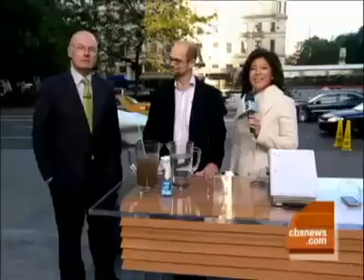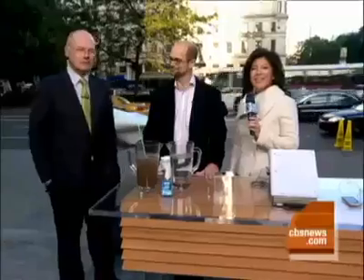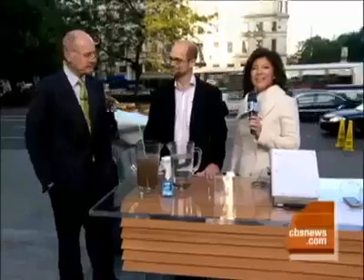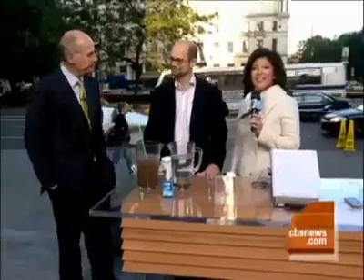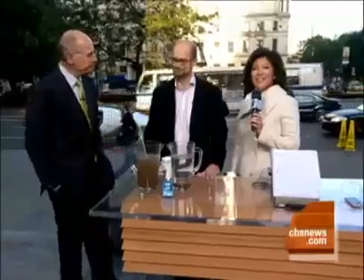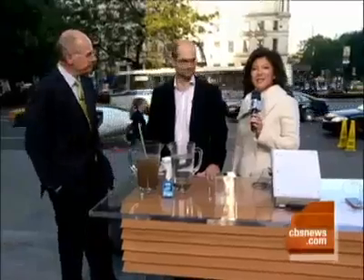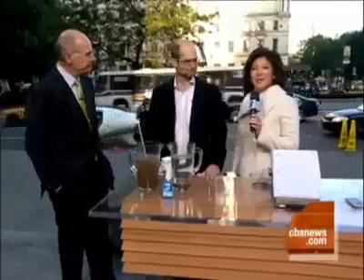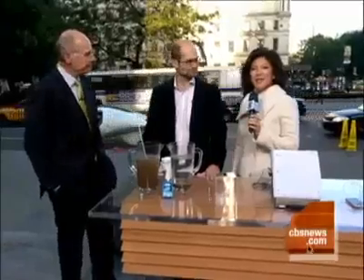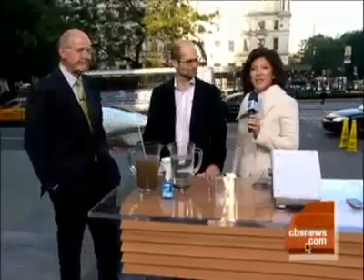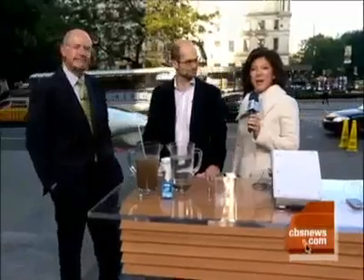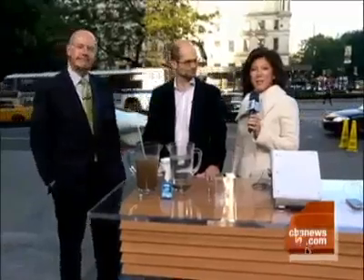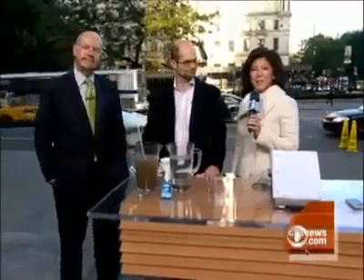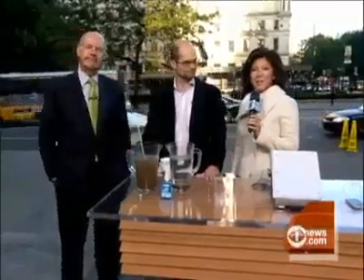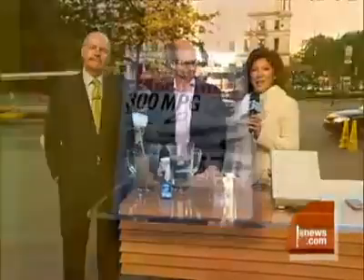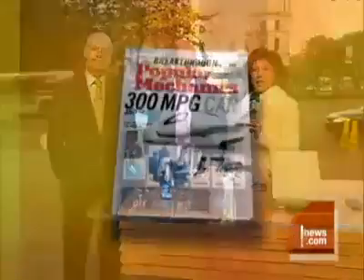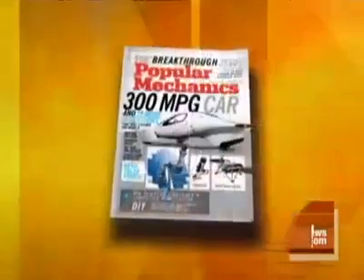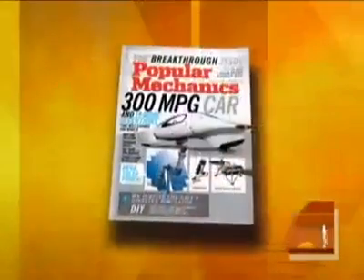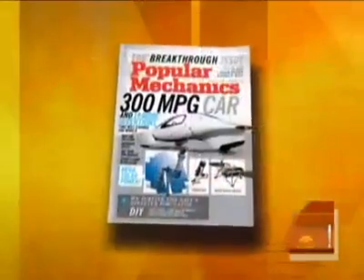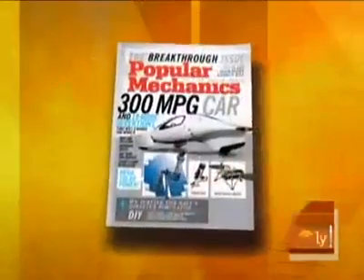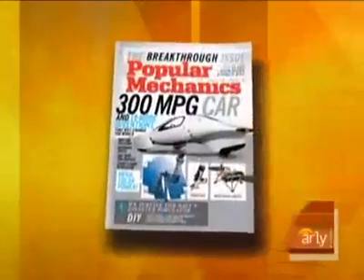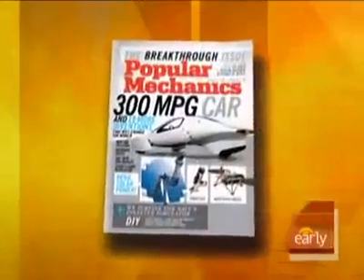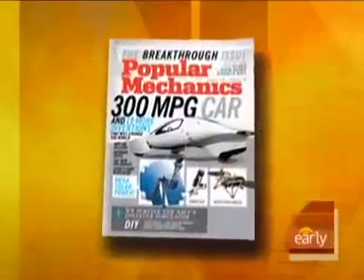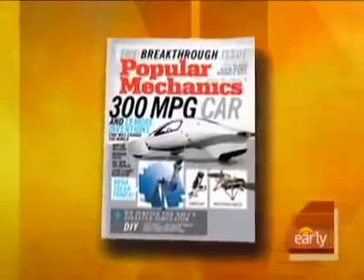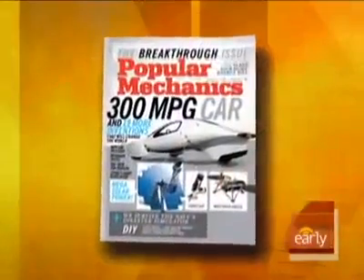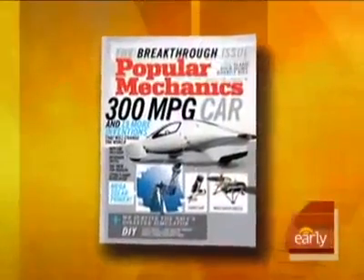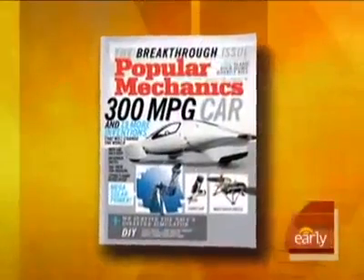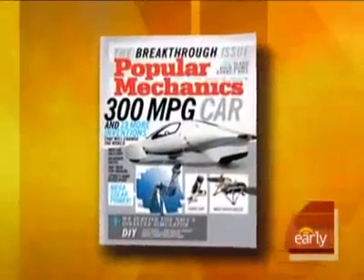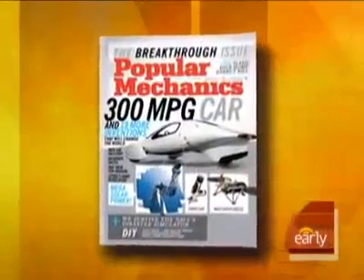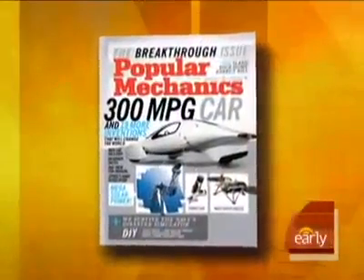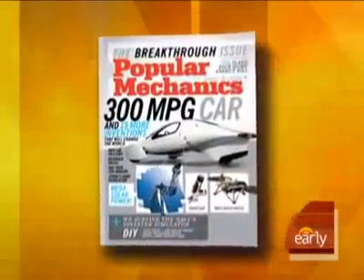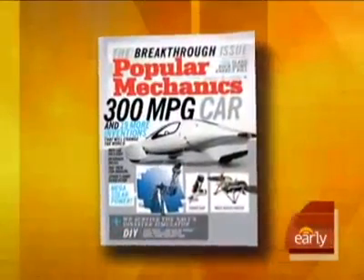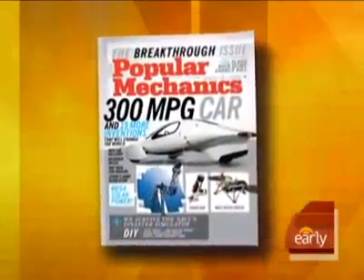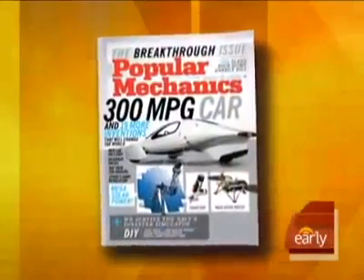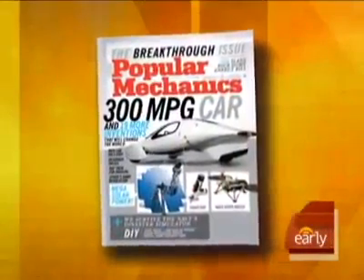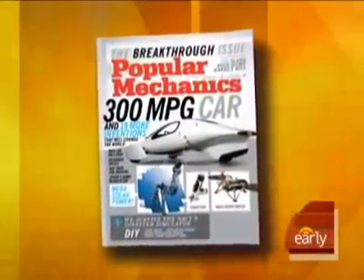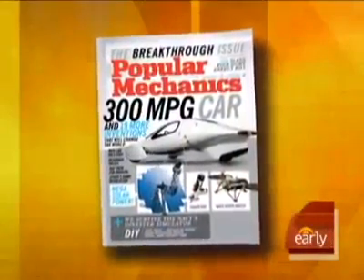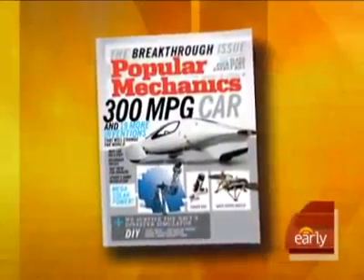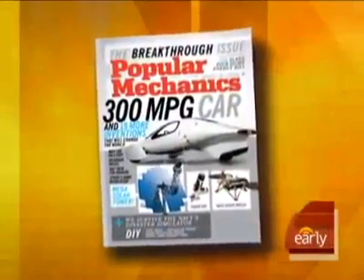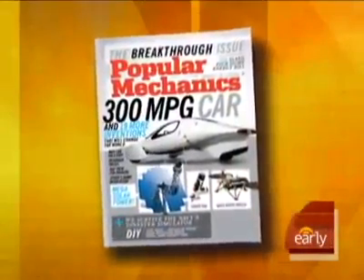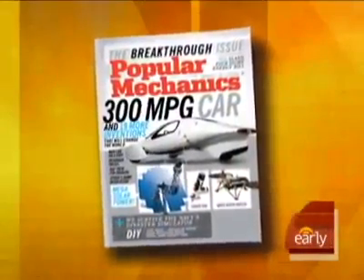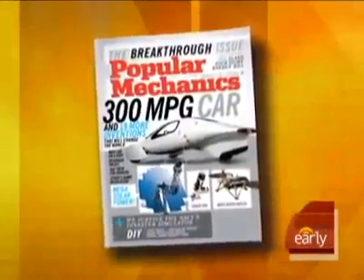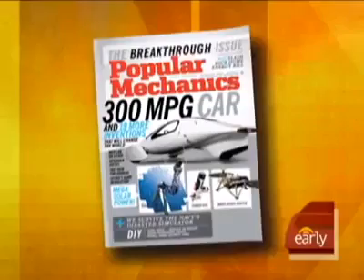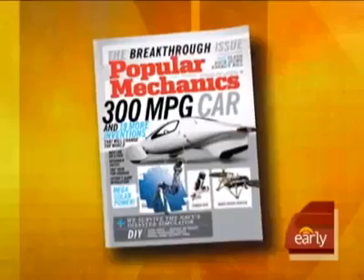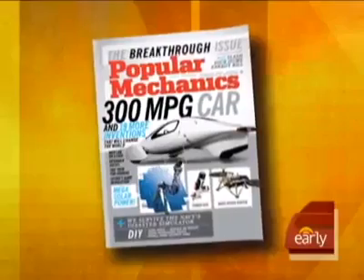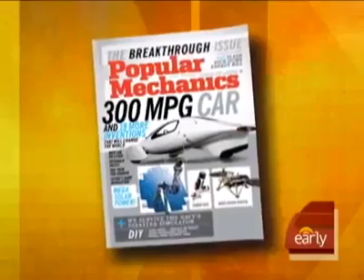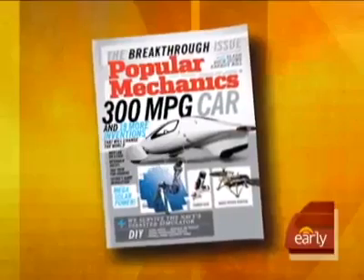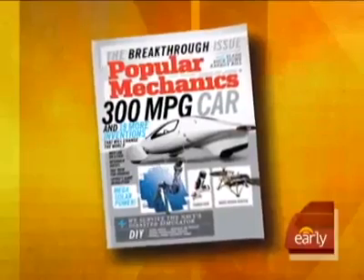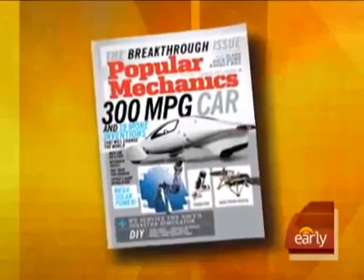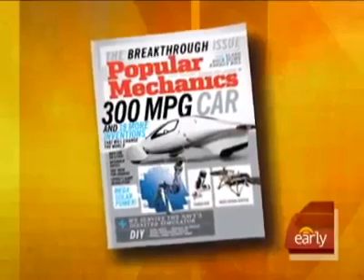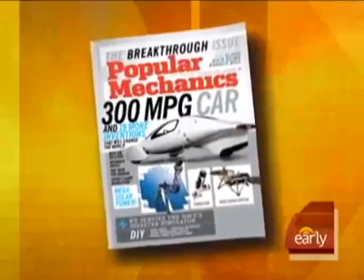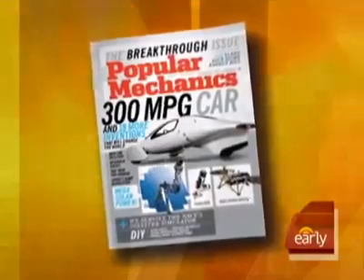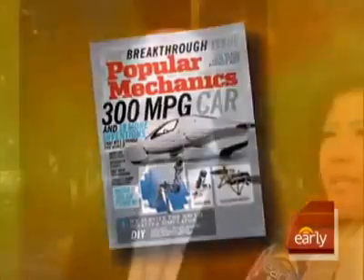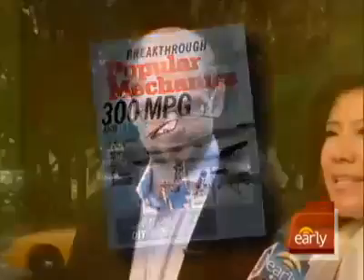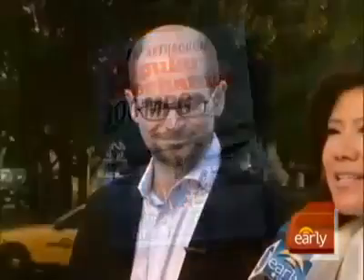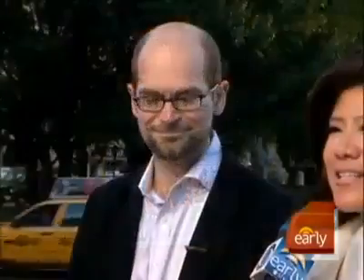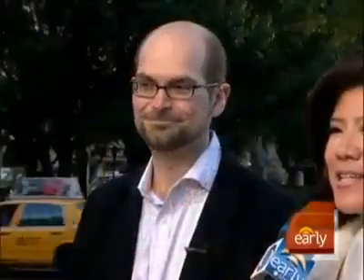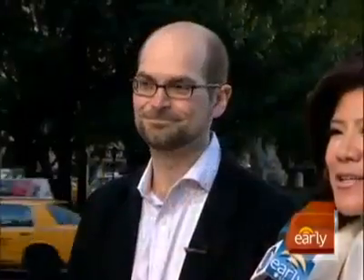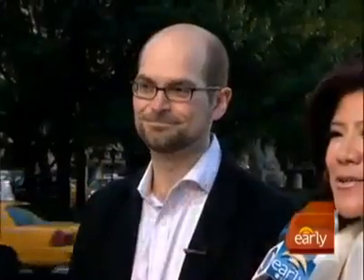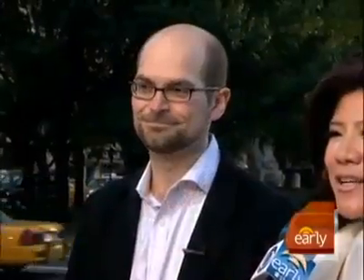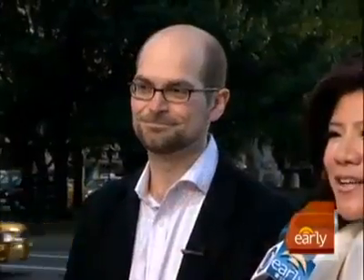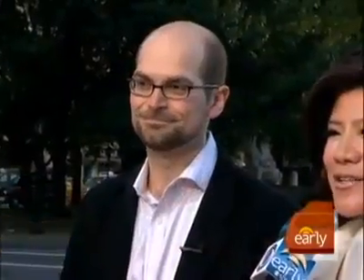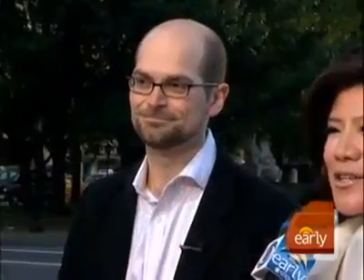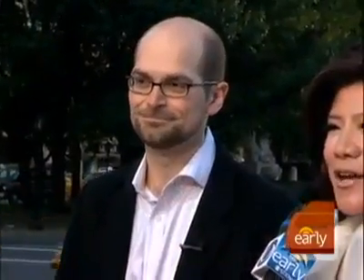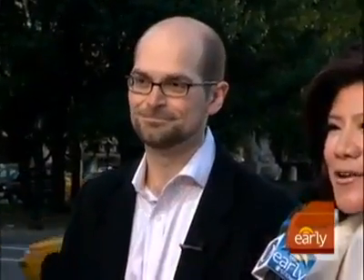The latest issue of Popular Mechanics lists the top technological inventions of 2008. Glenn Doreen is Senior Technology Editor.